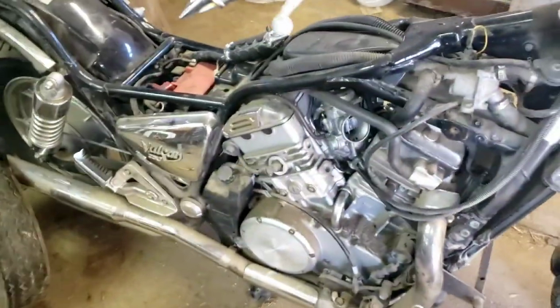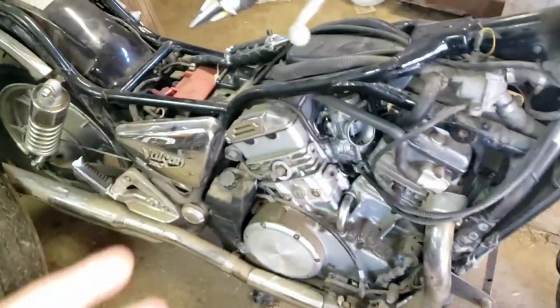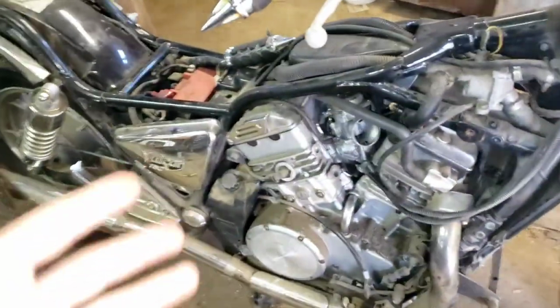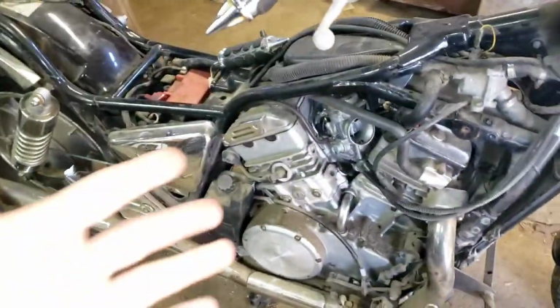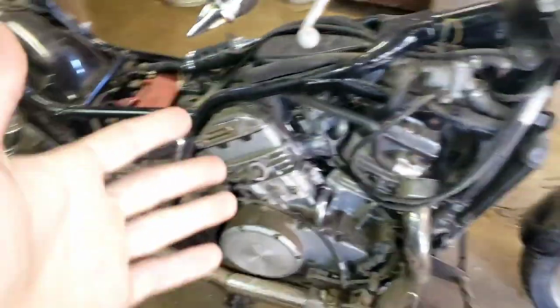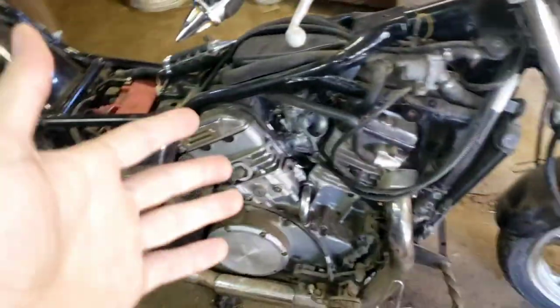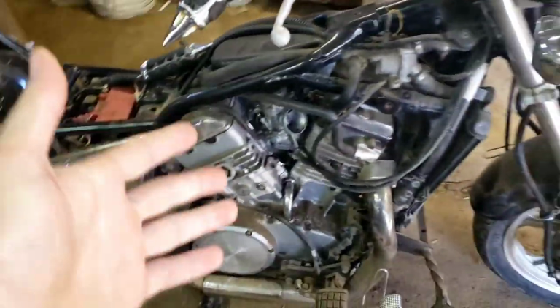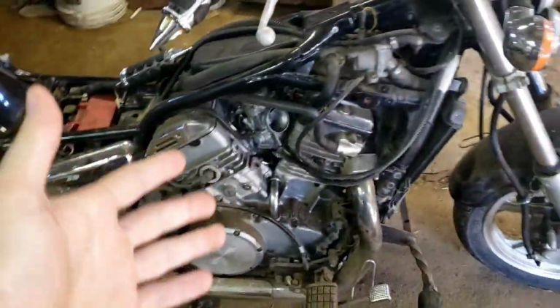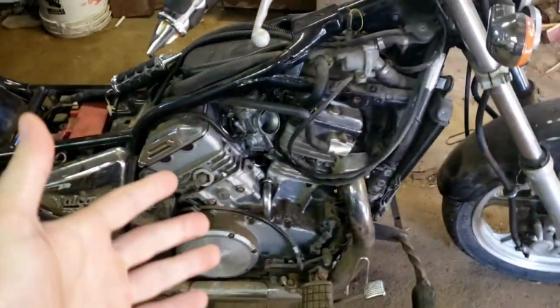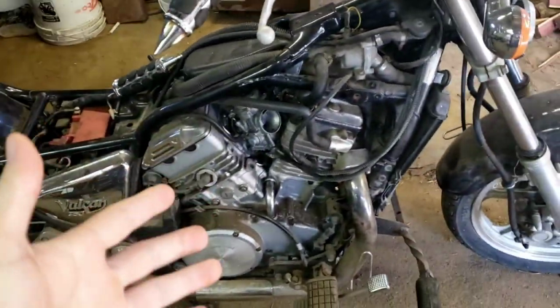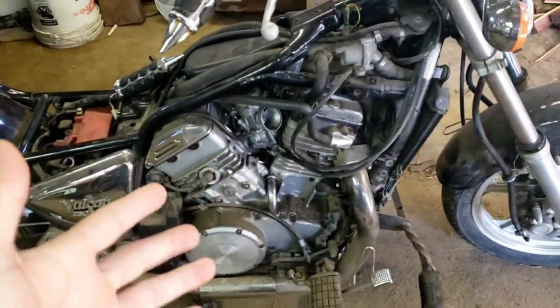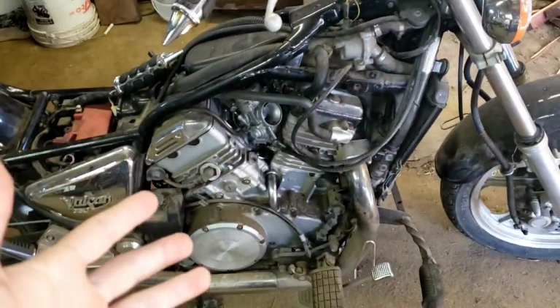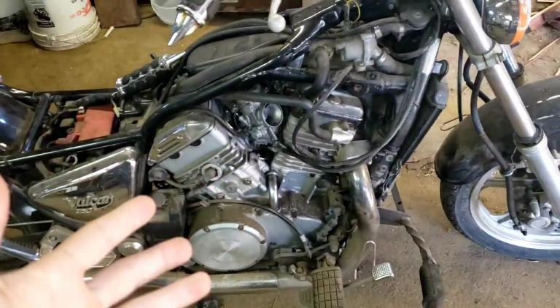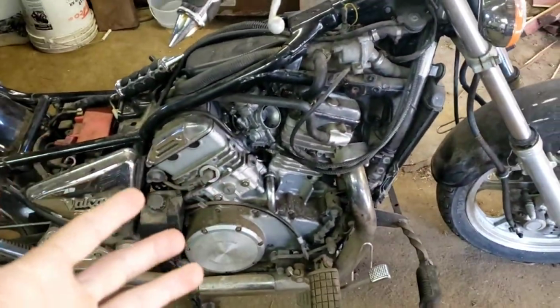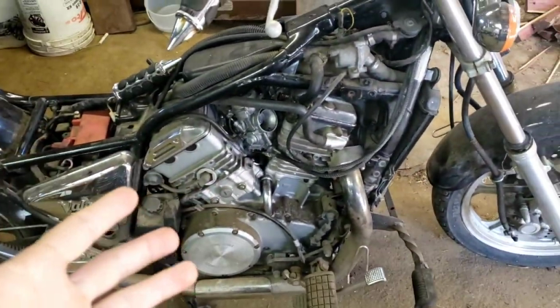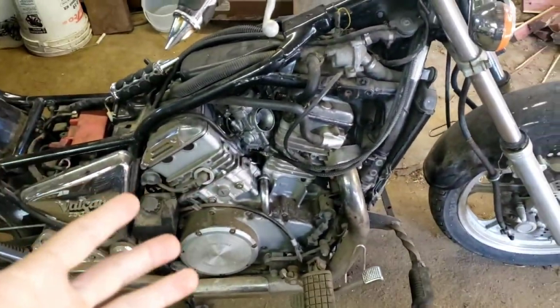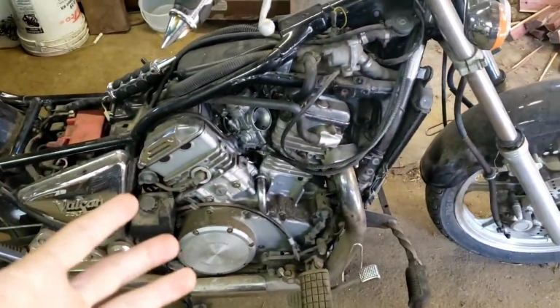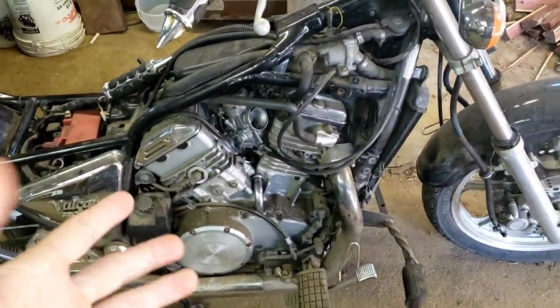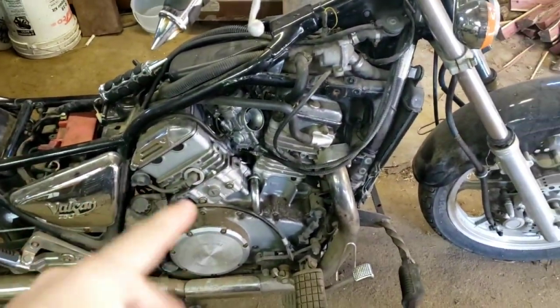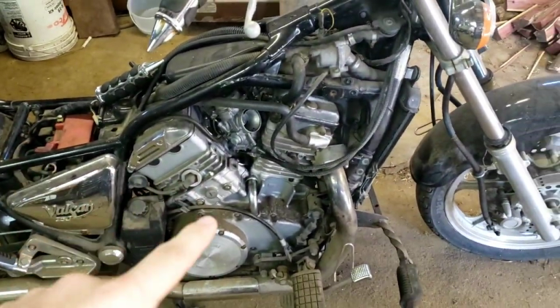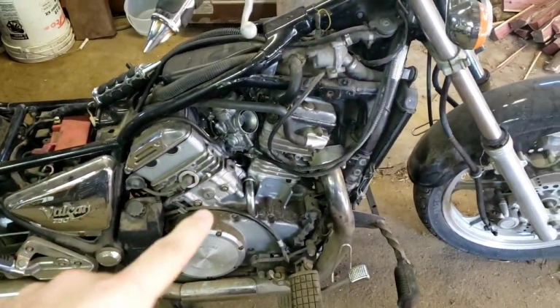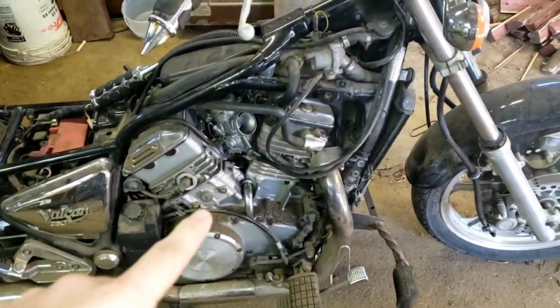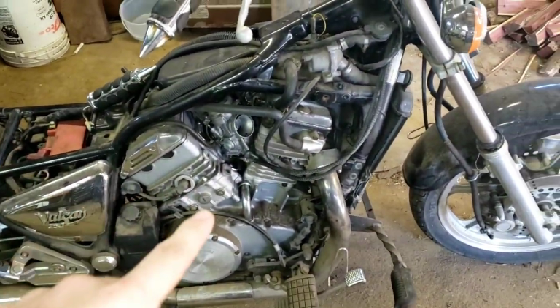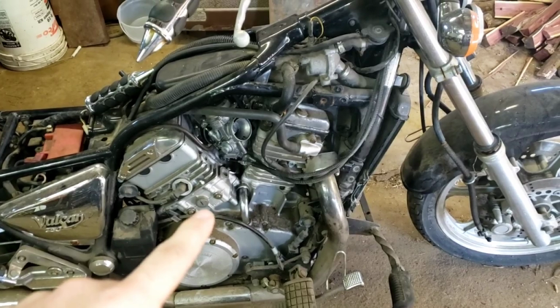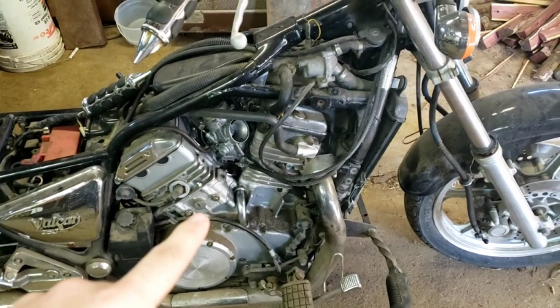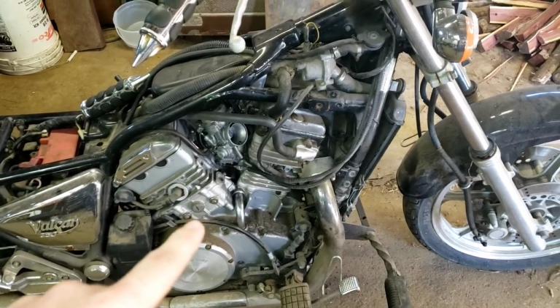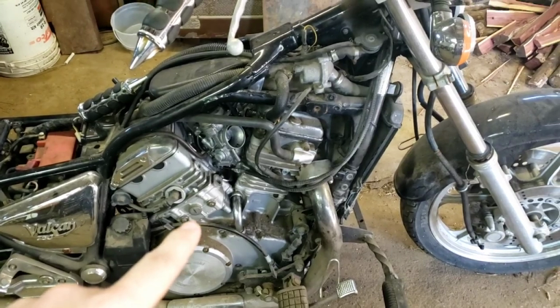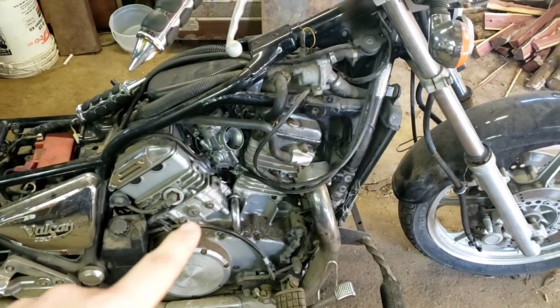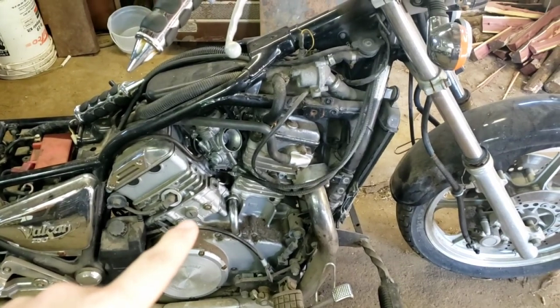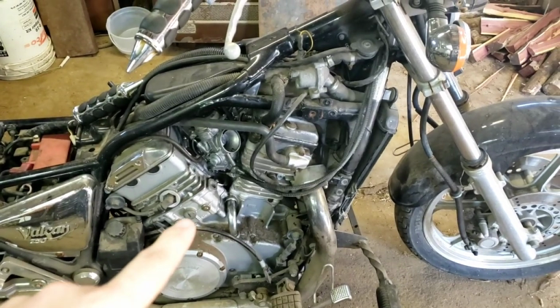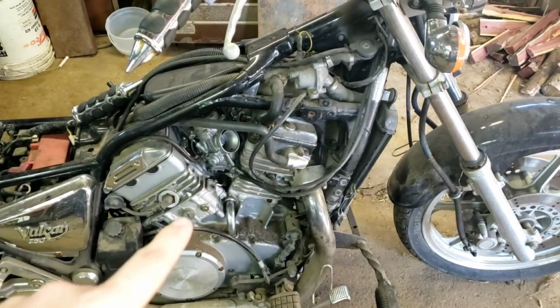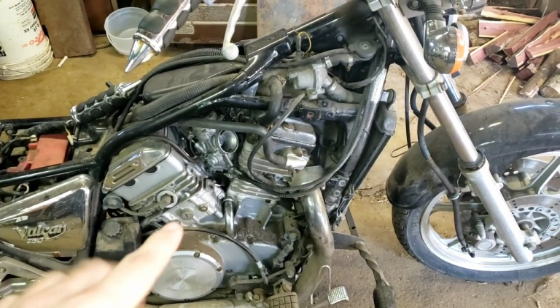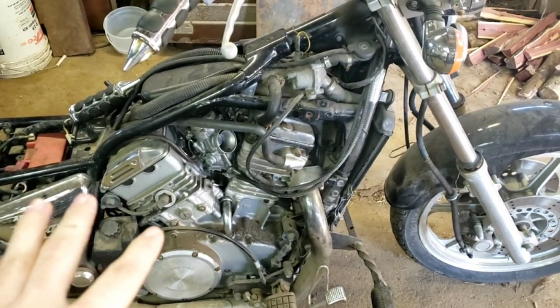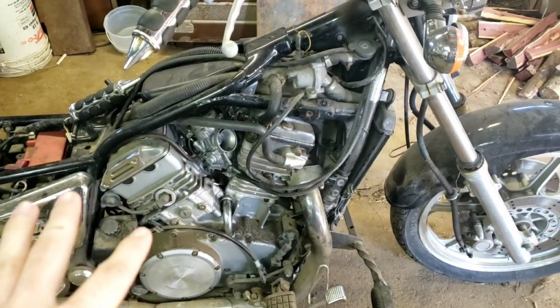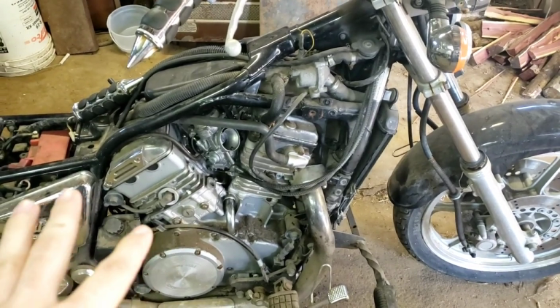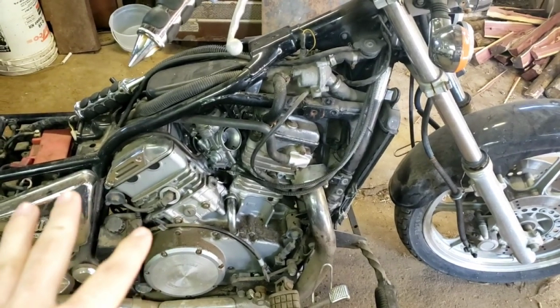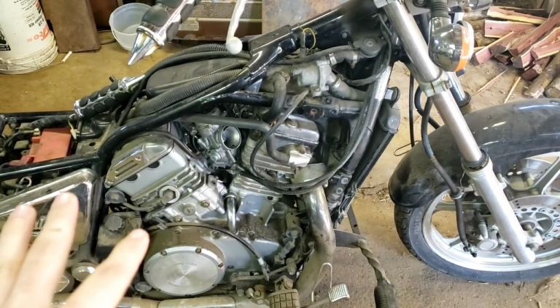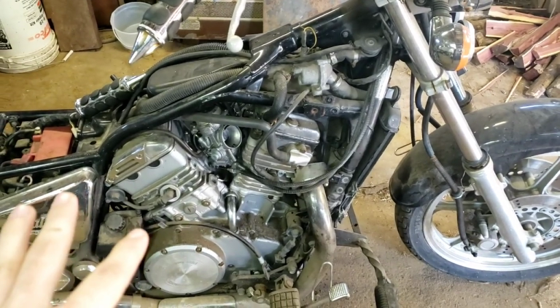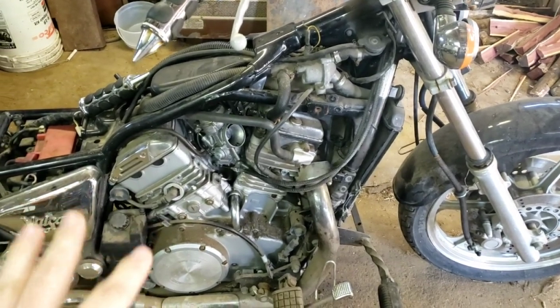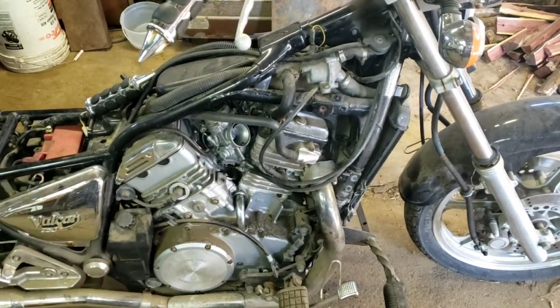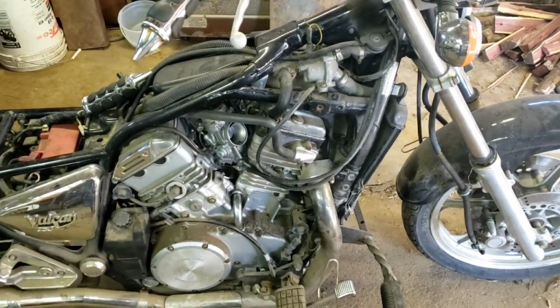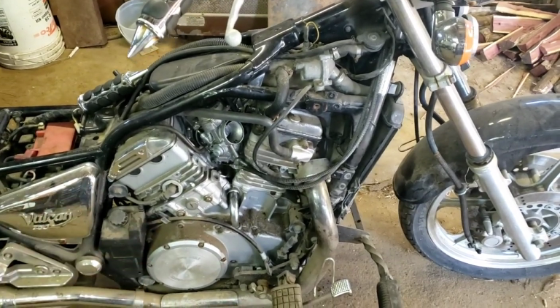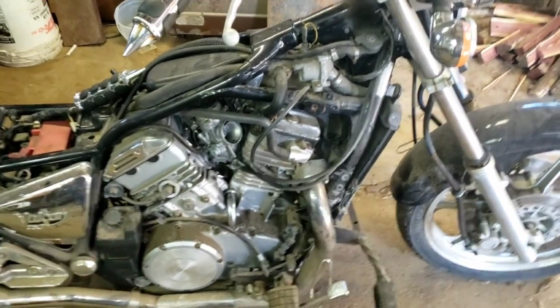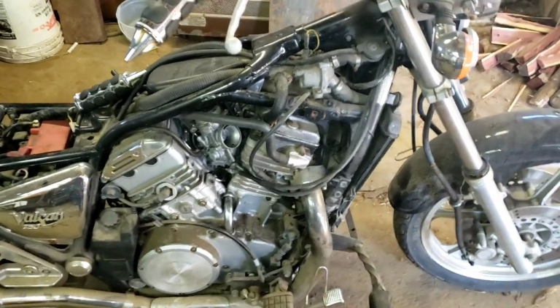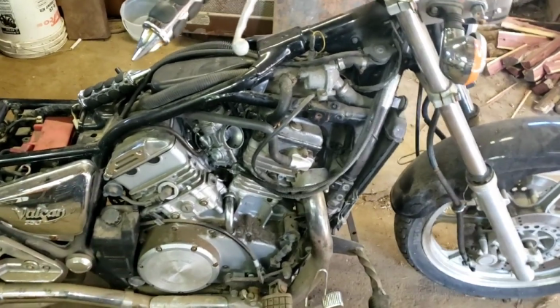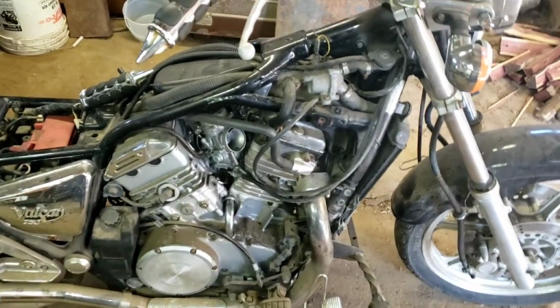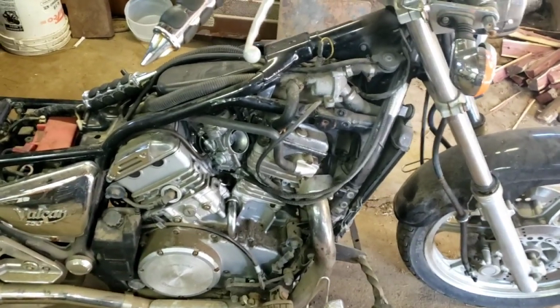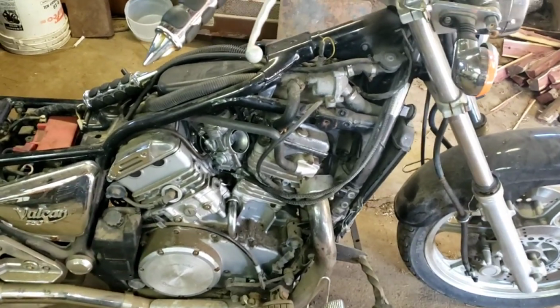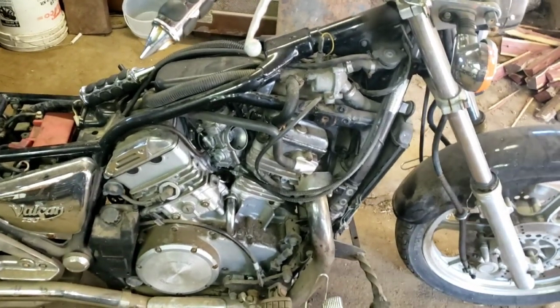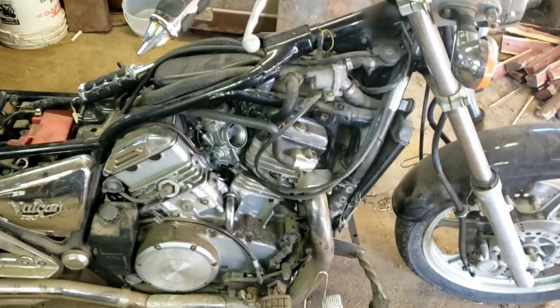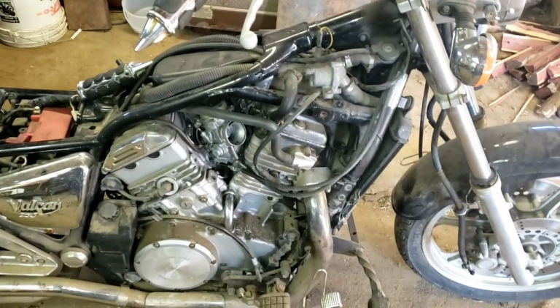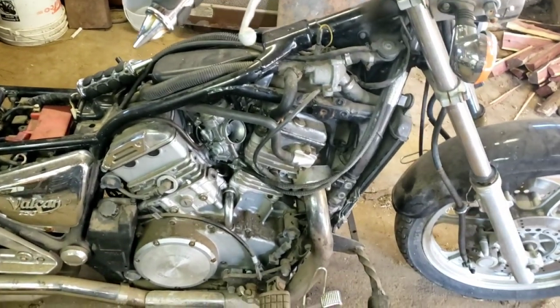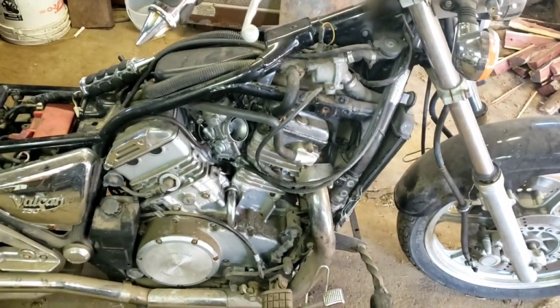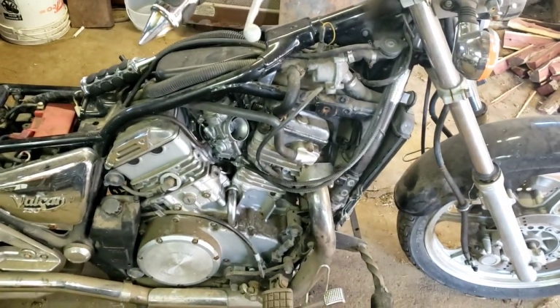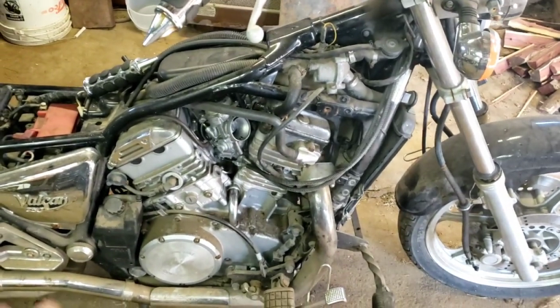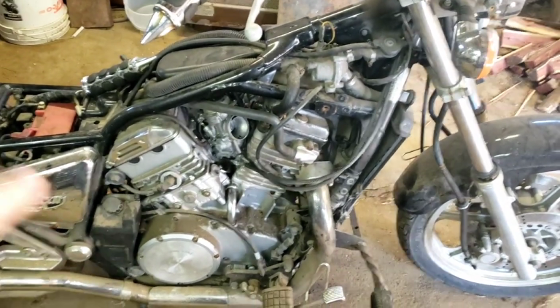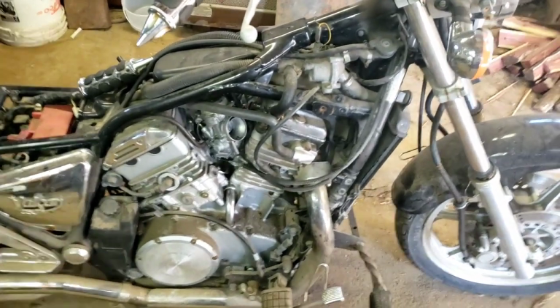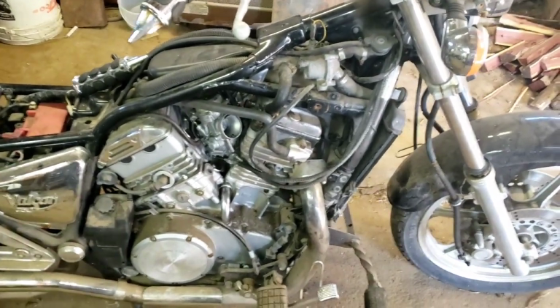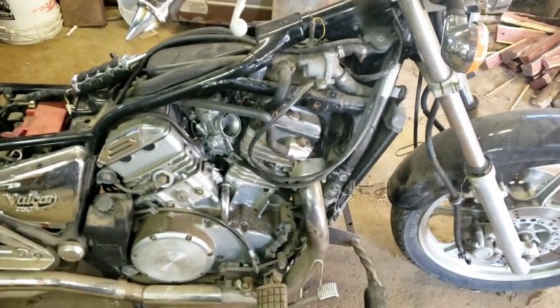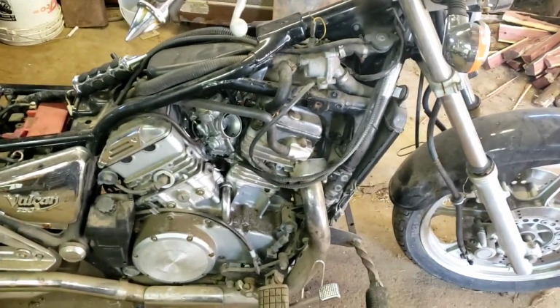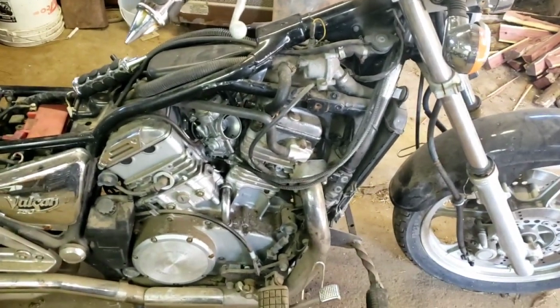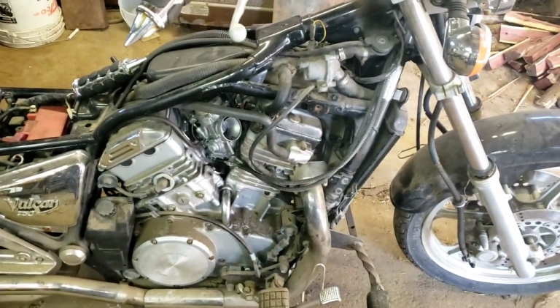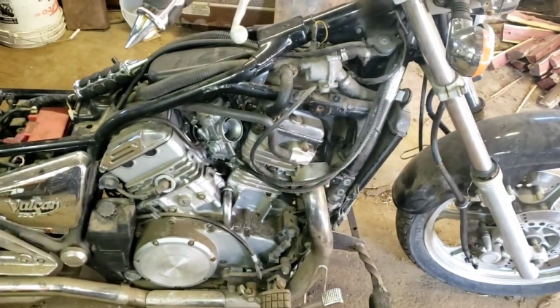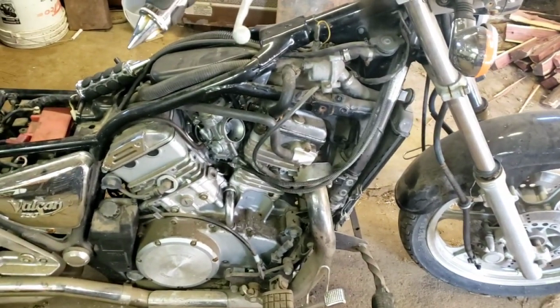Just this setup right here is what I got this bike to start and run off of, so those should be hooked up correctly.